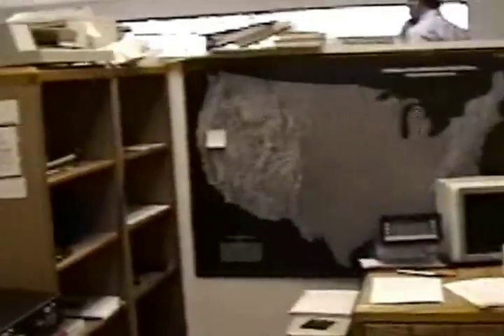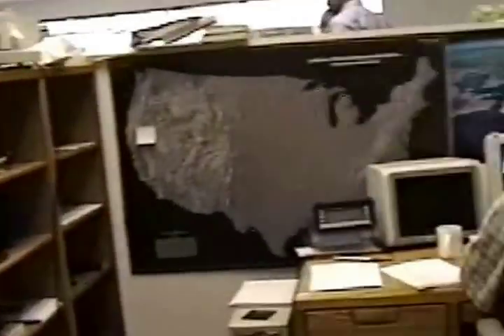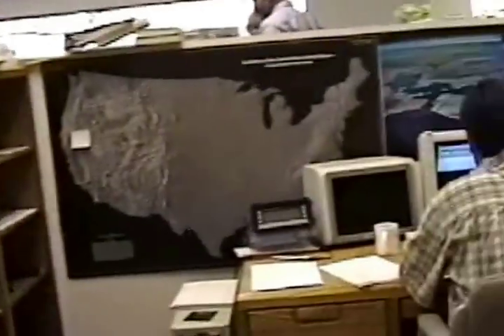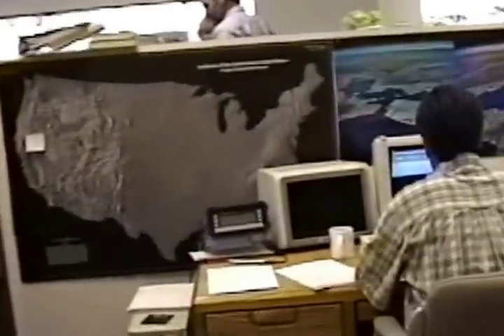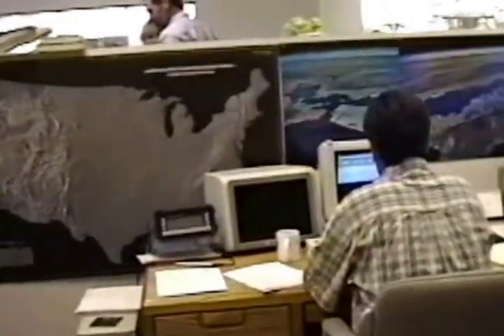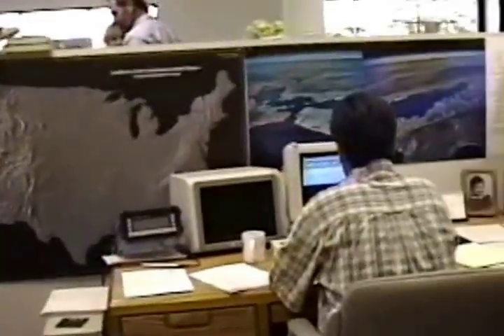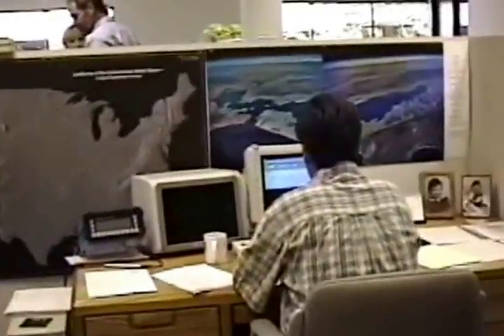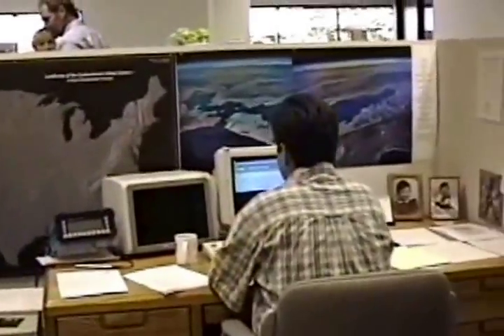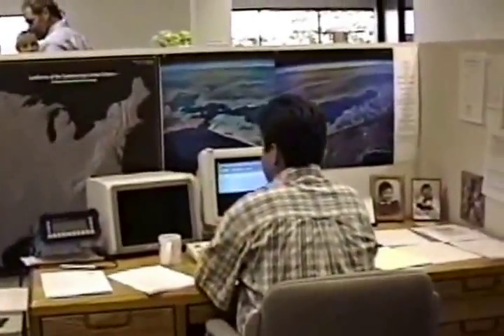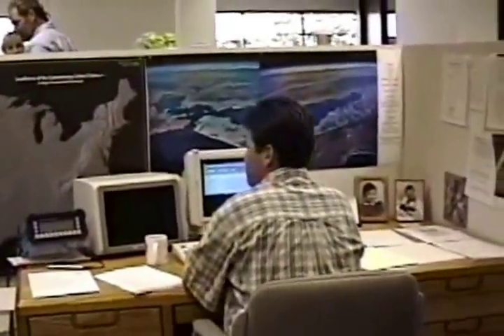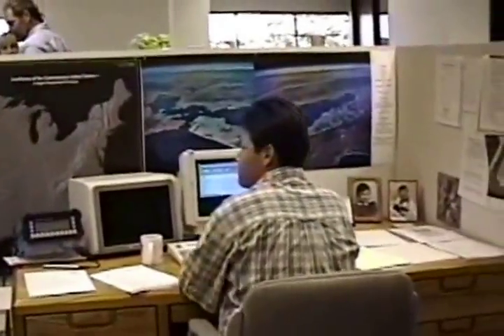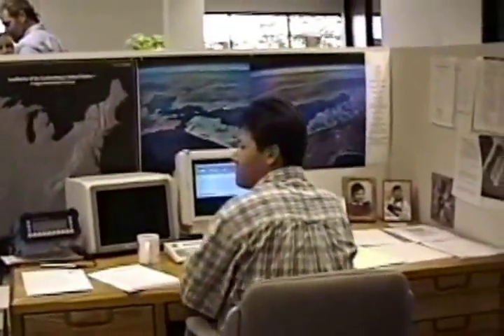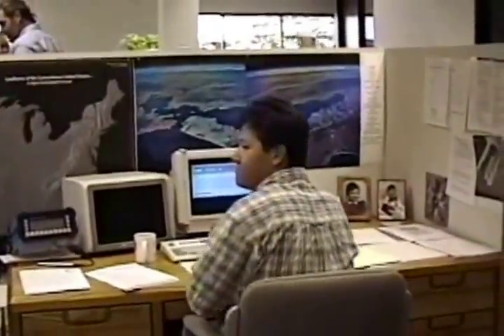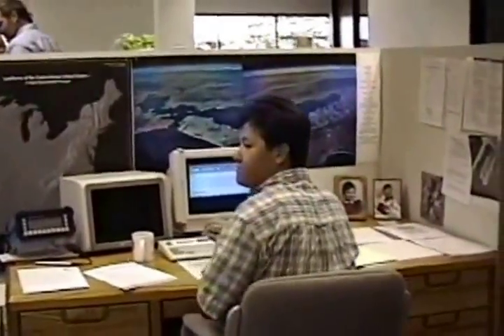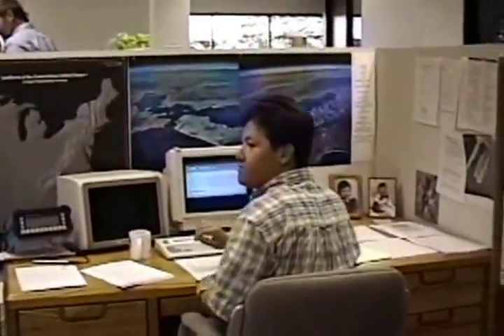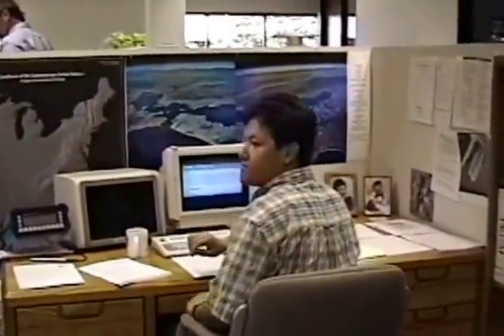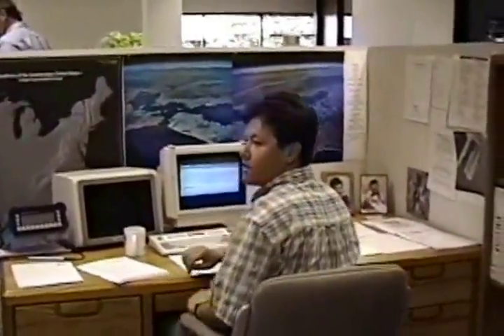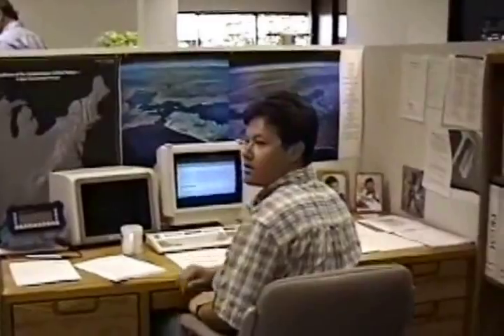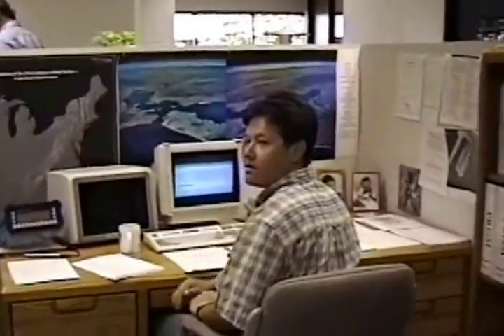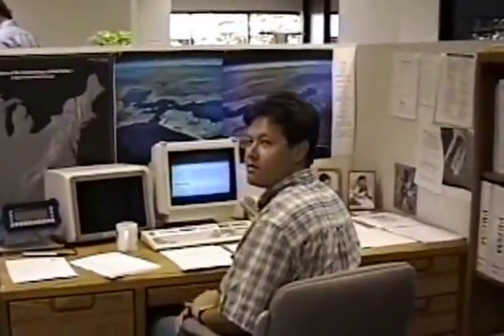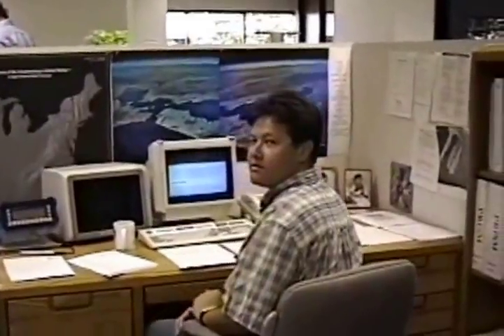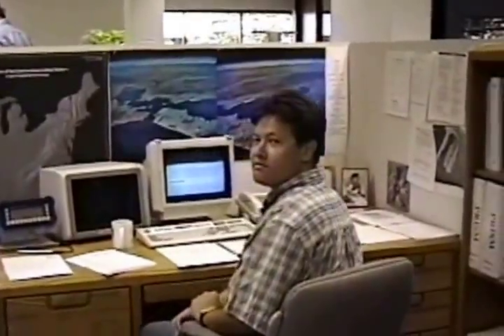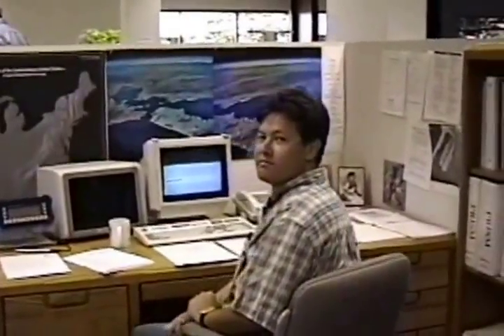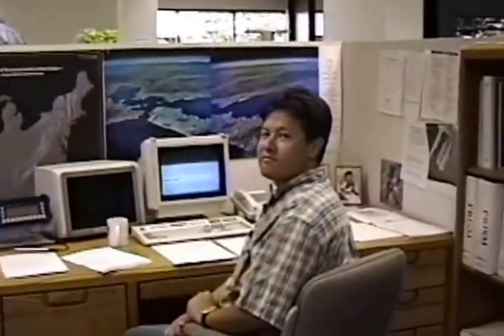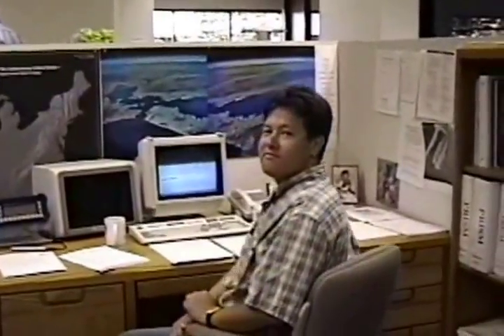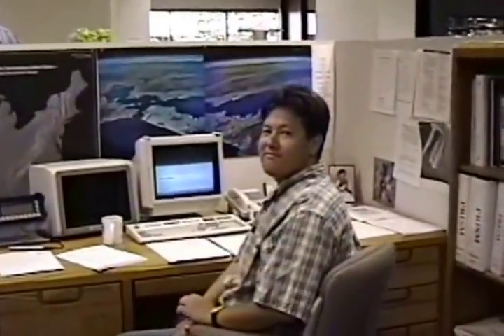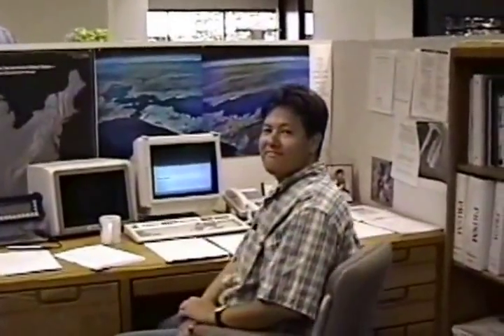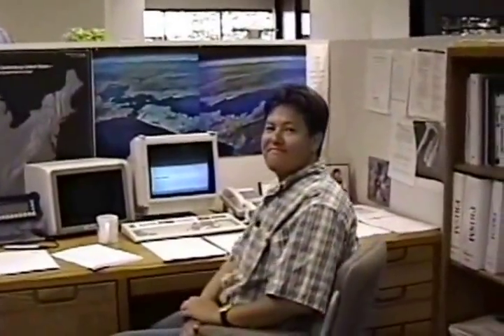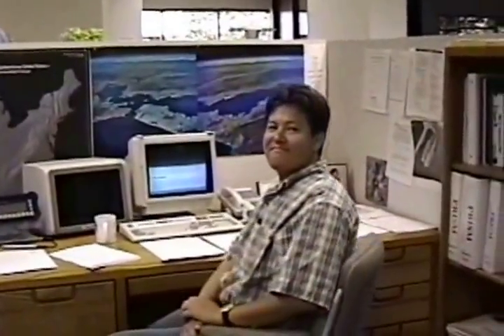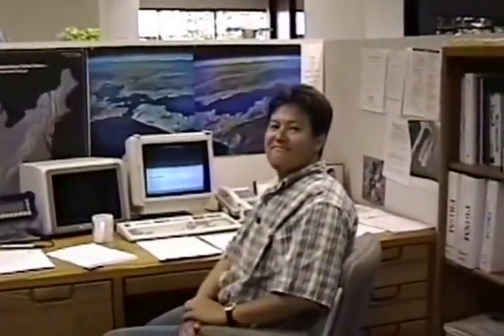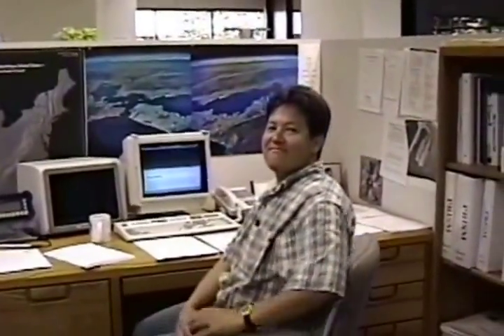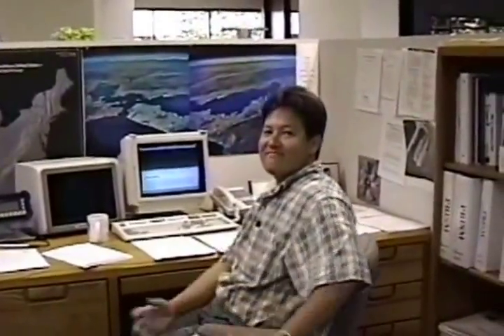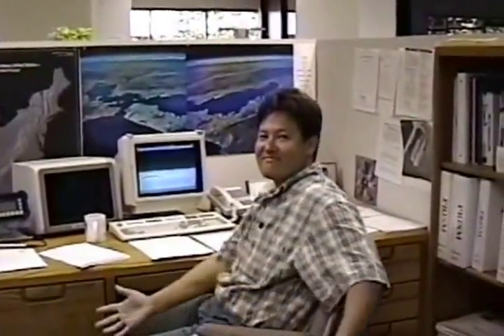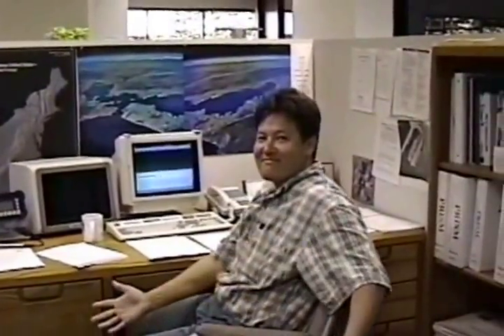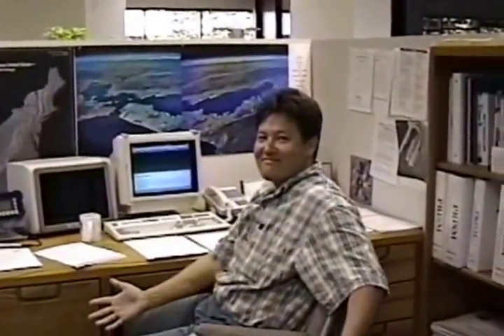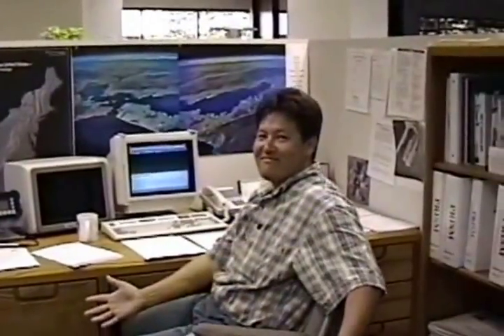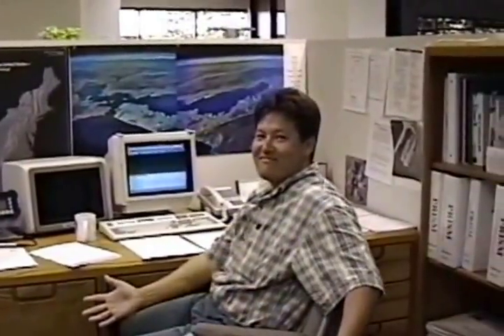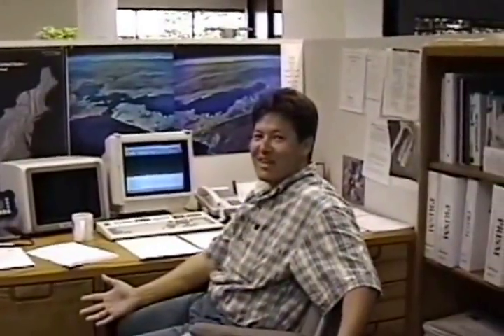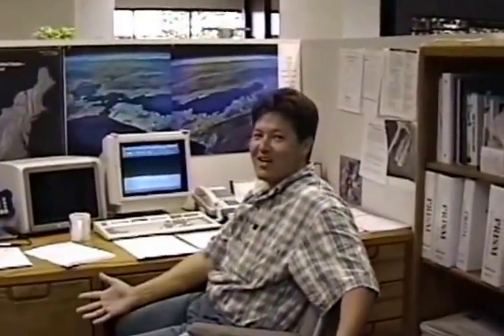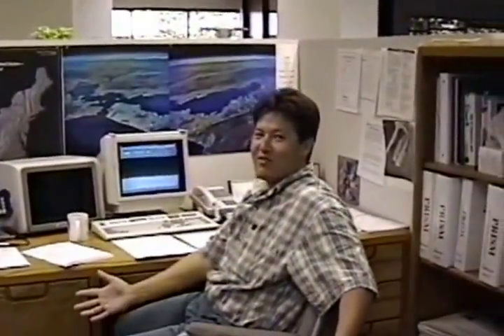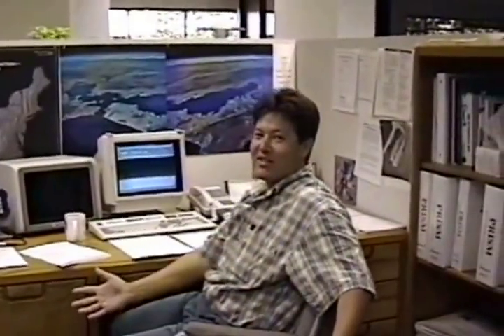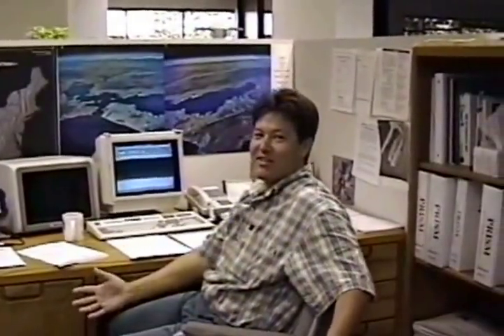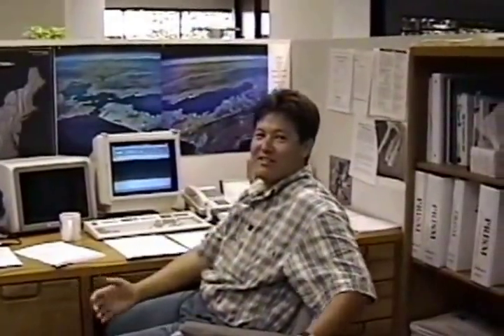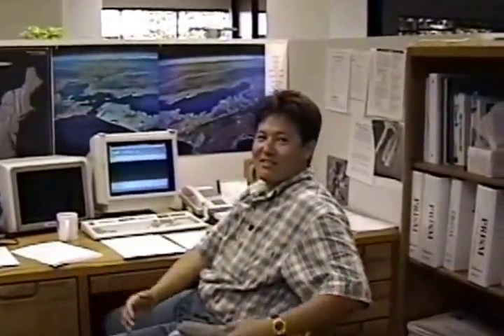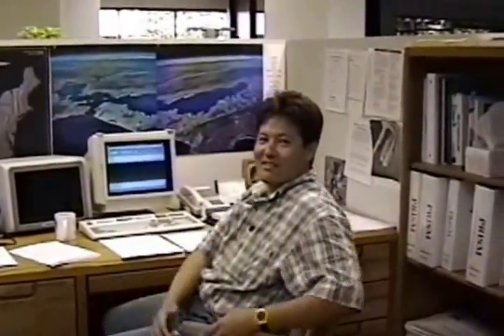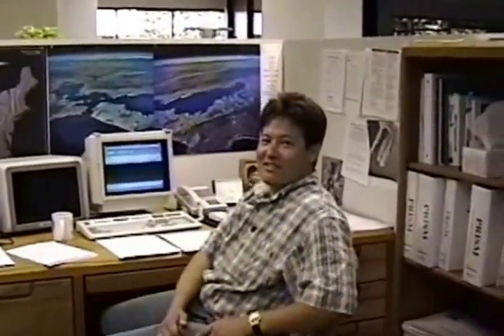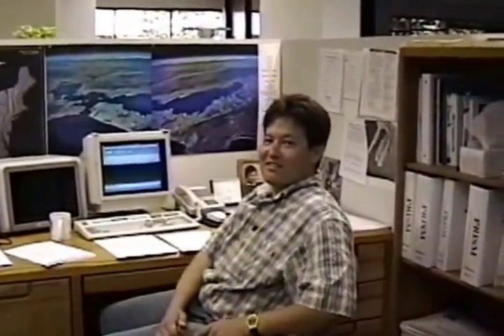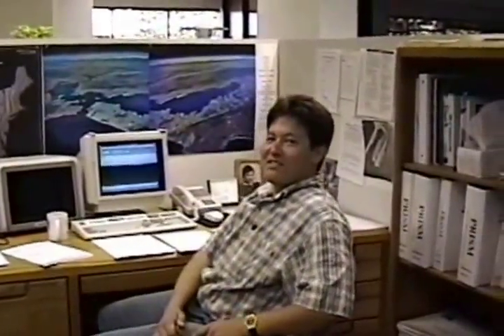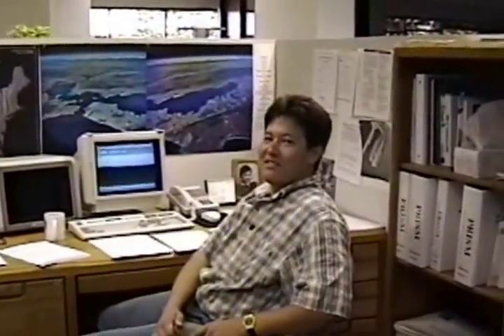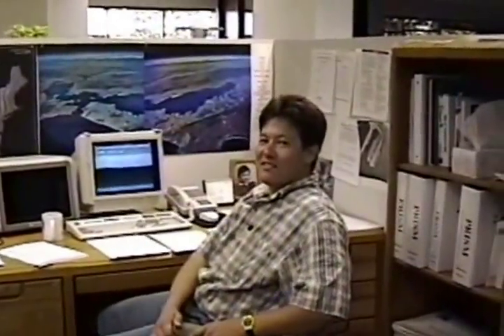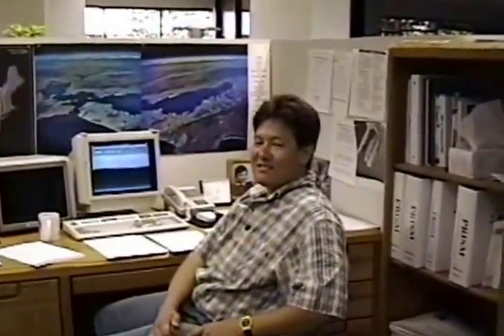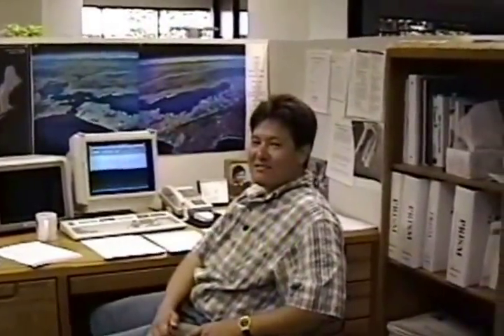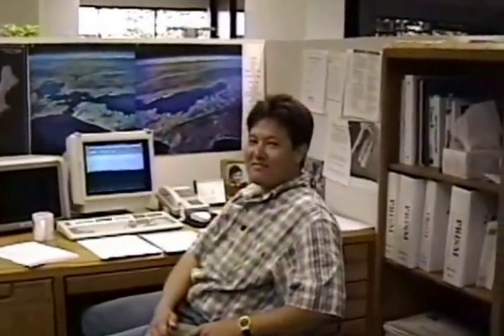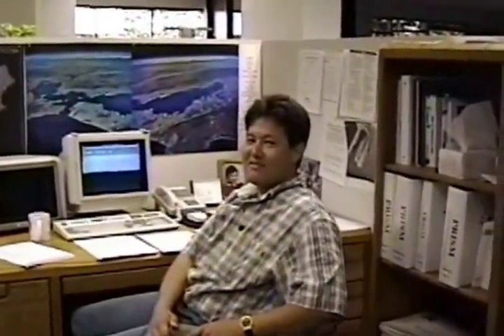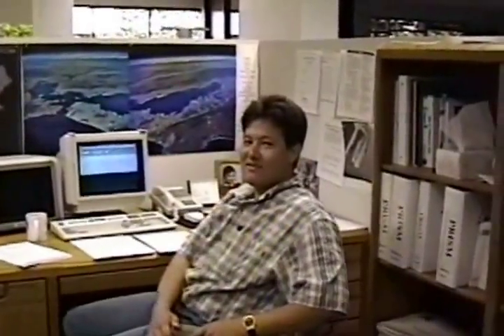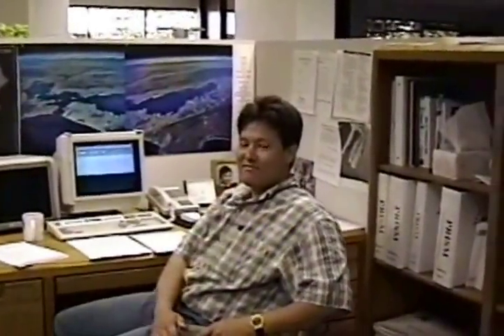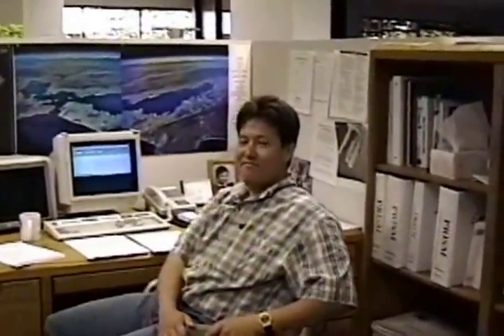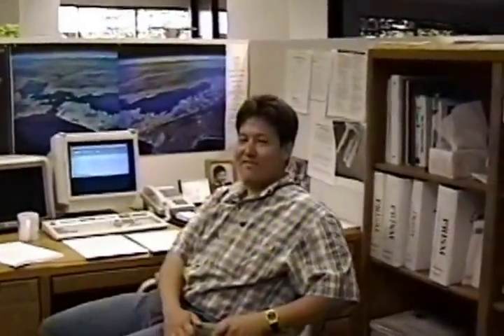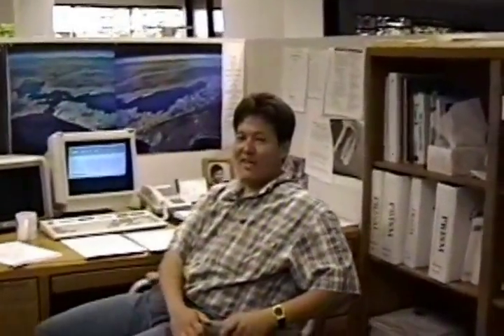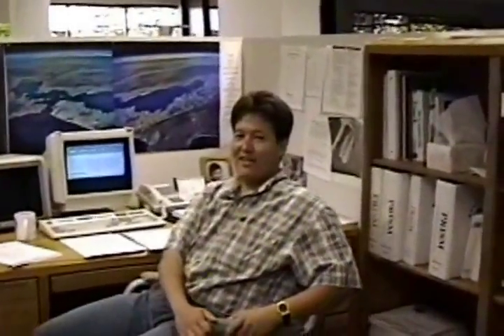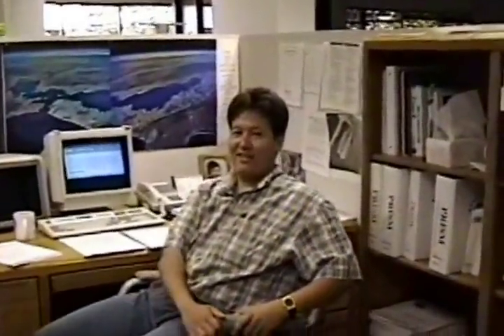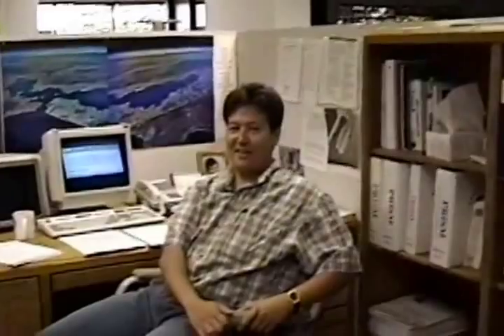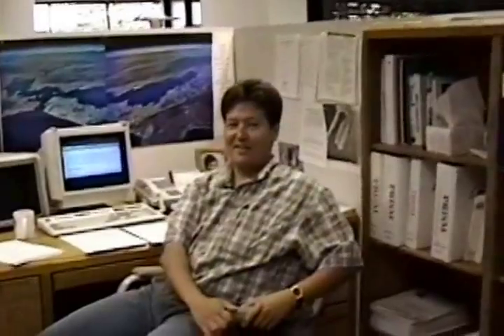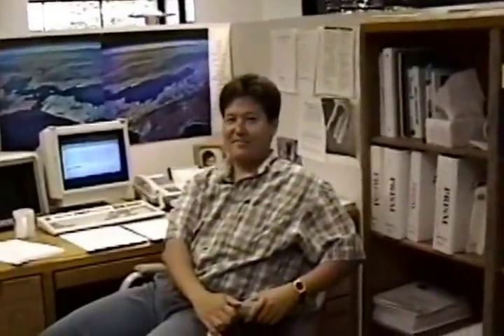This is Rick. Rick handles all the CAD. Say hi, Rick. He's the CAD king.